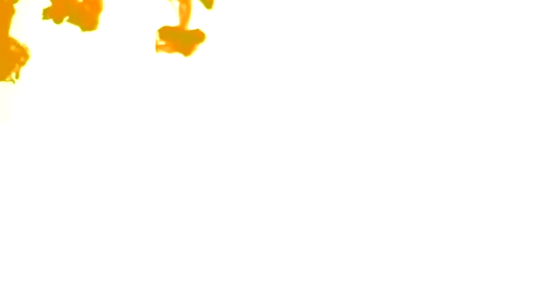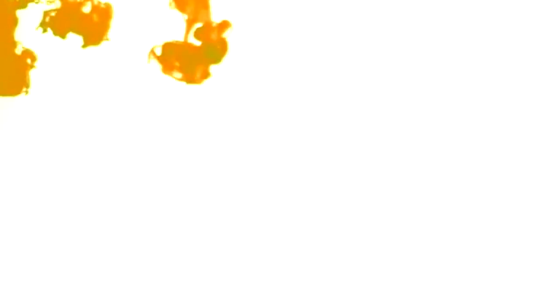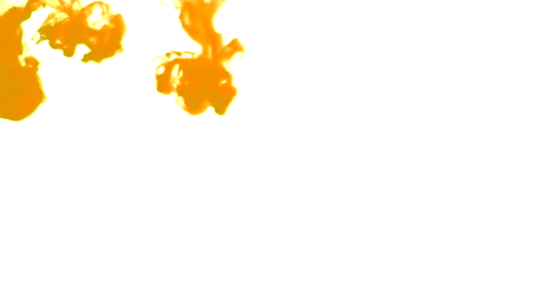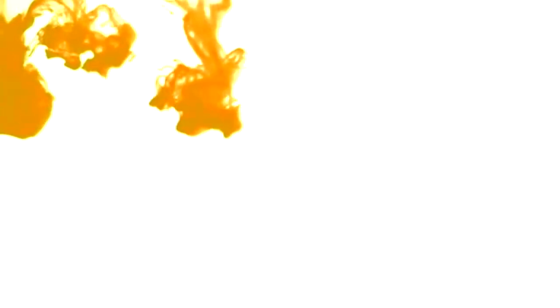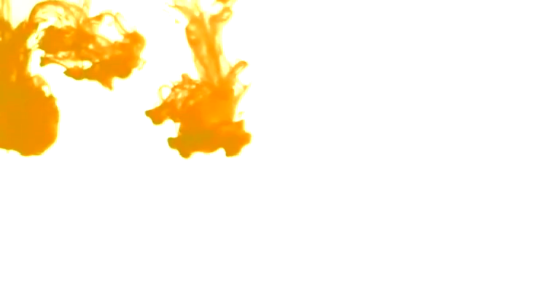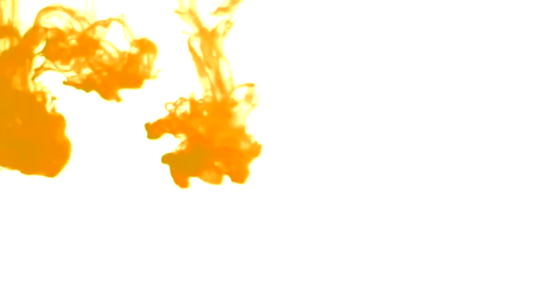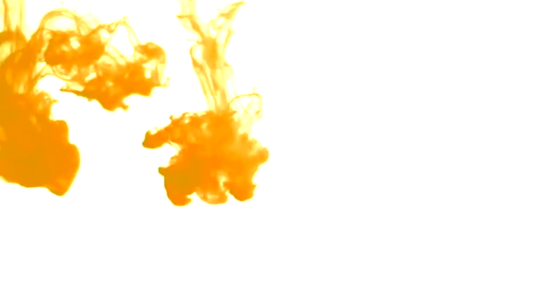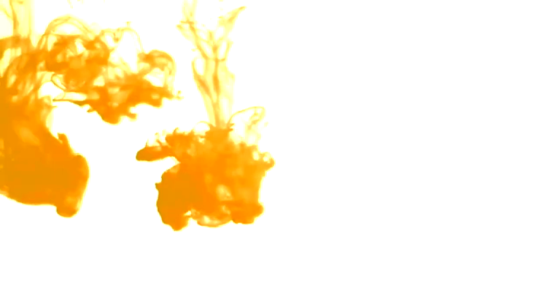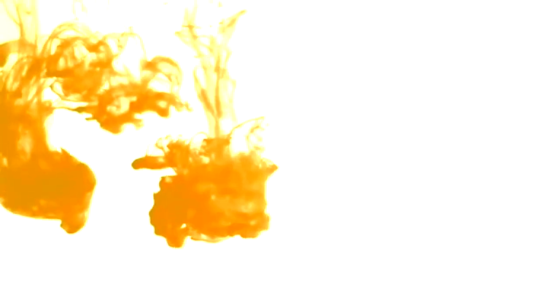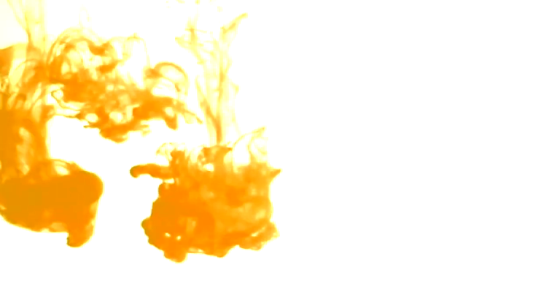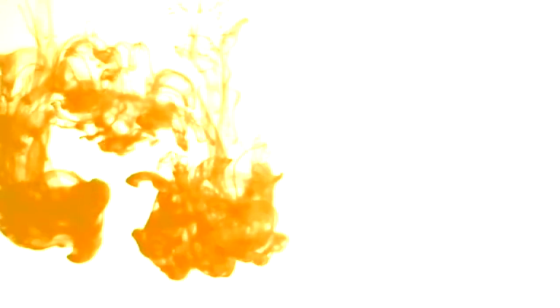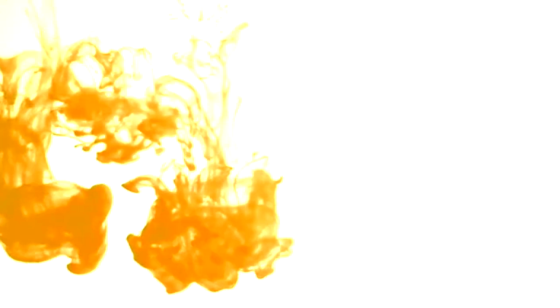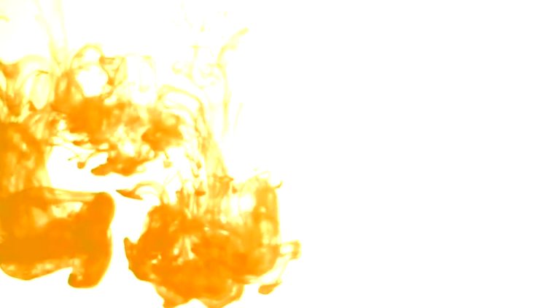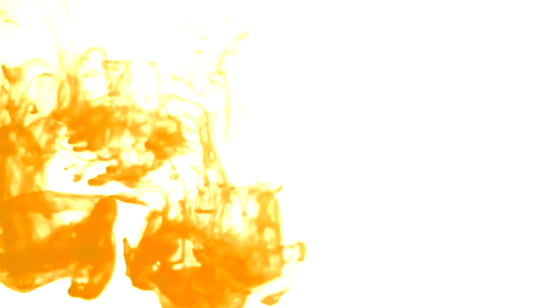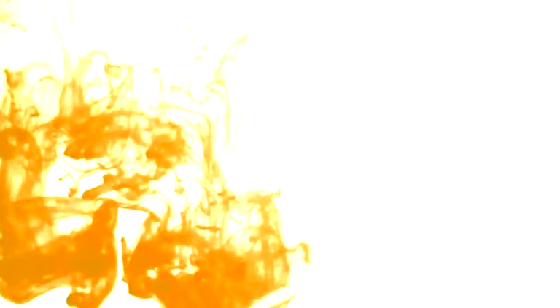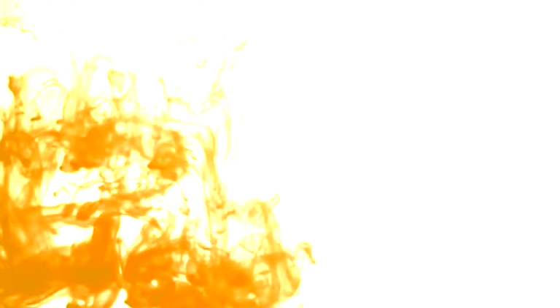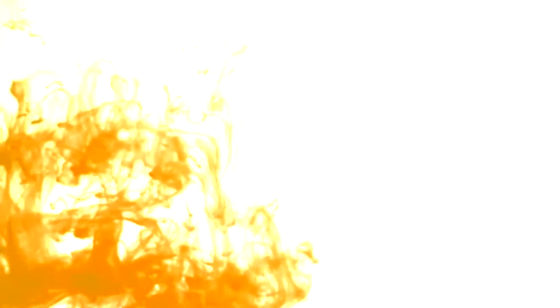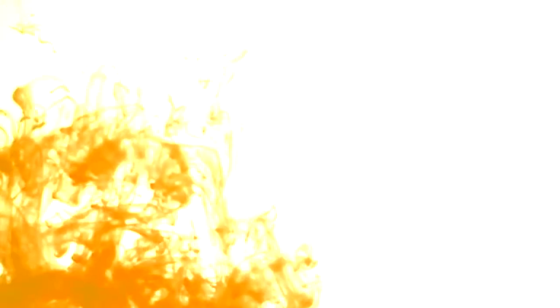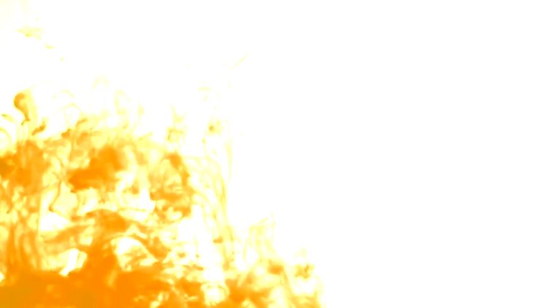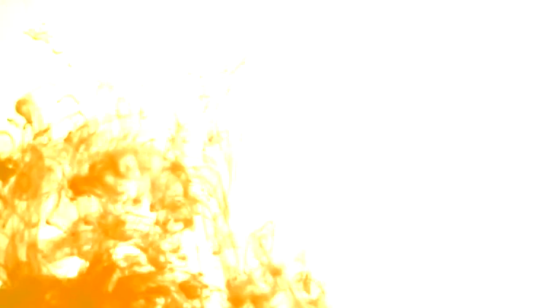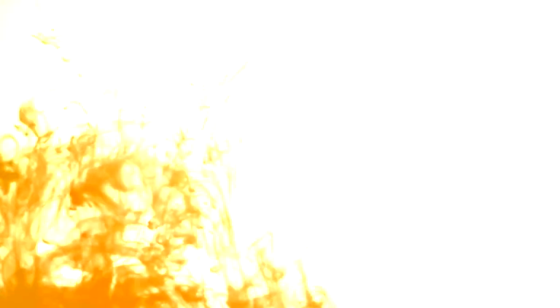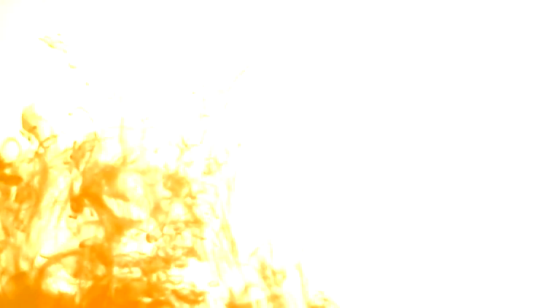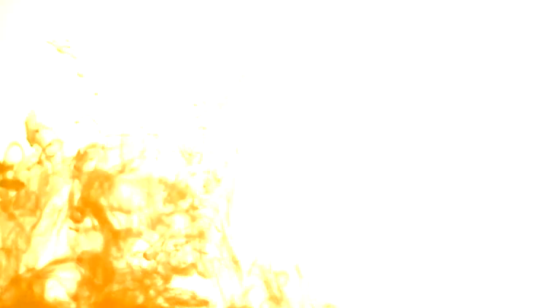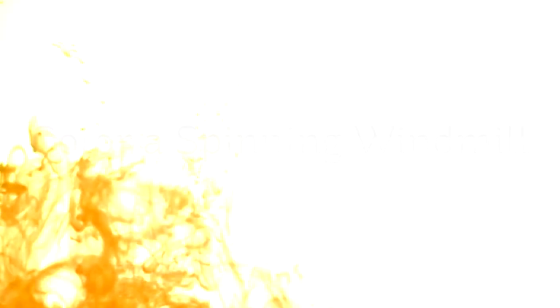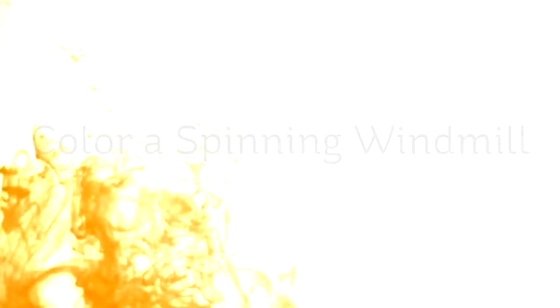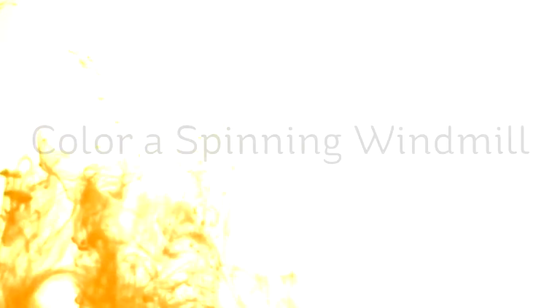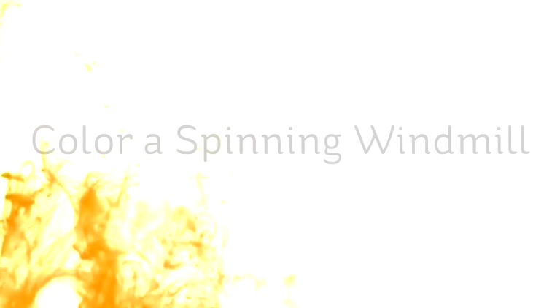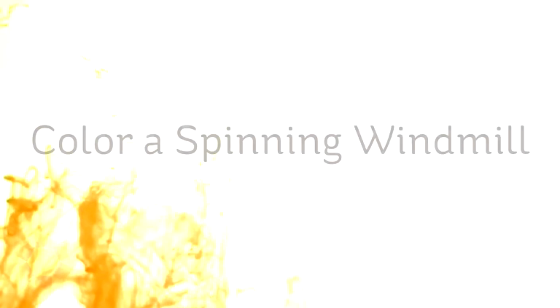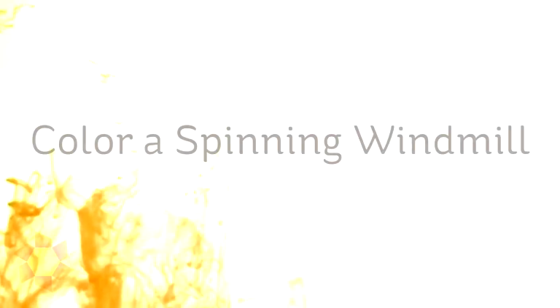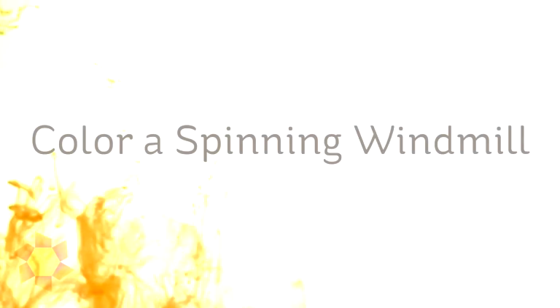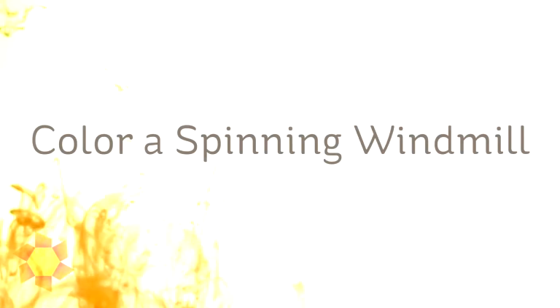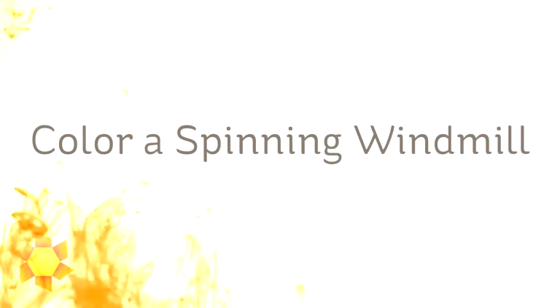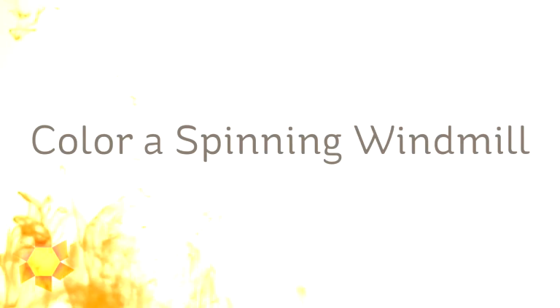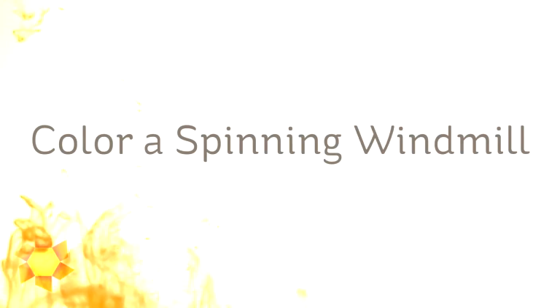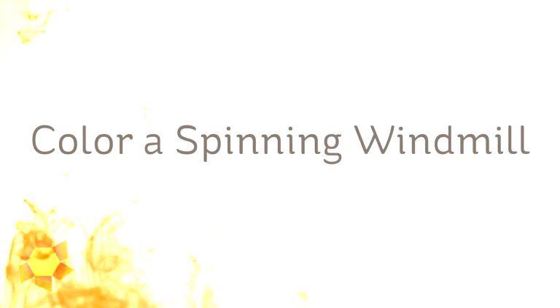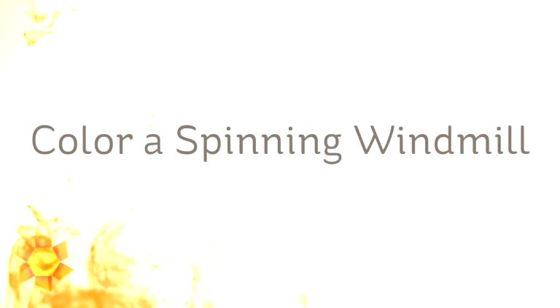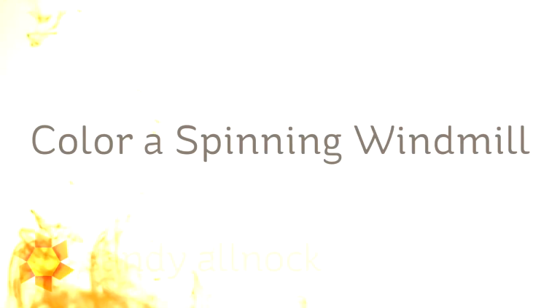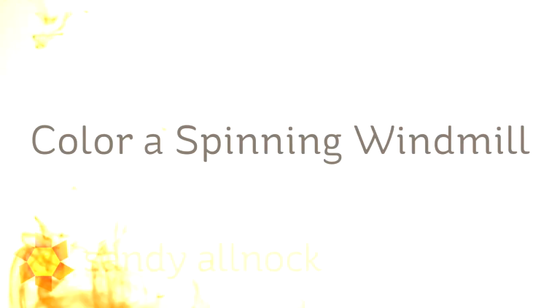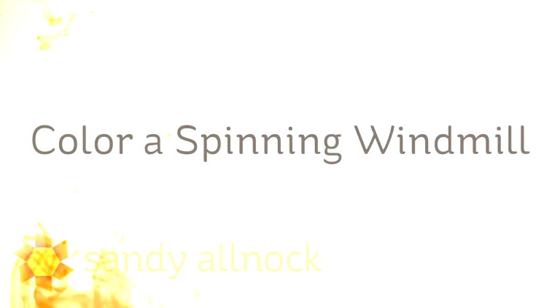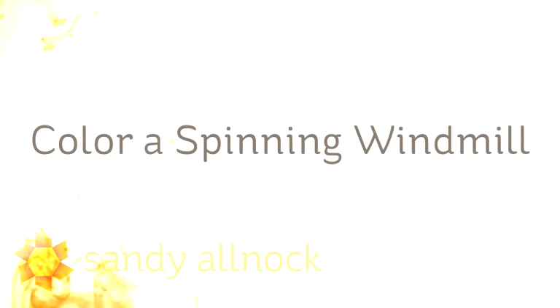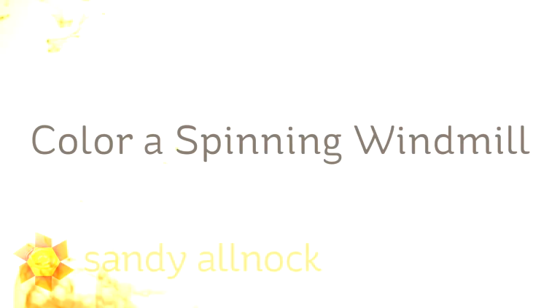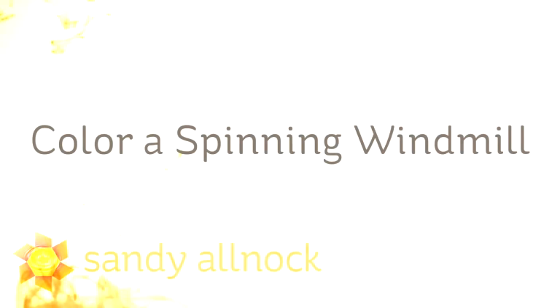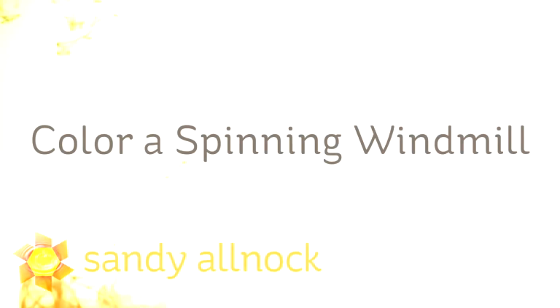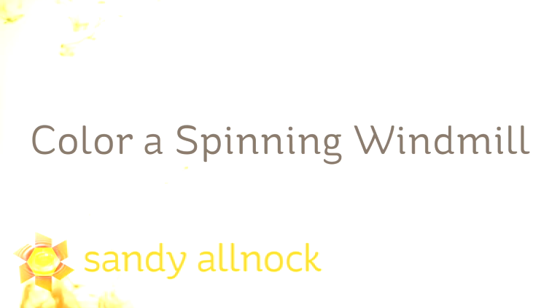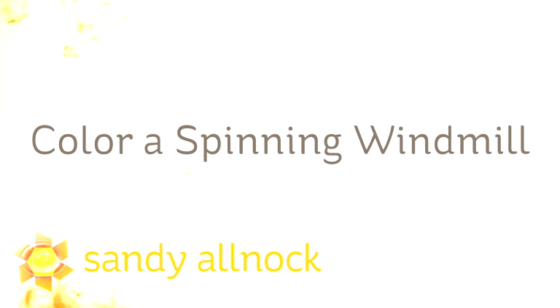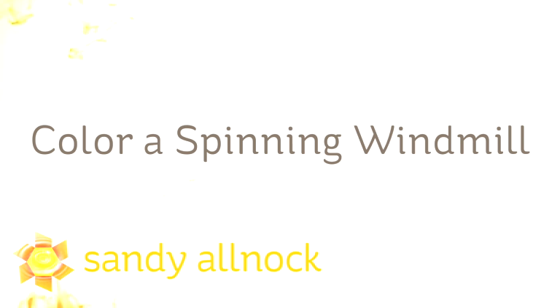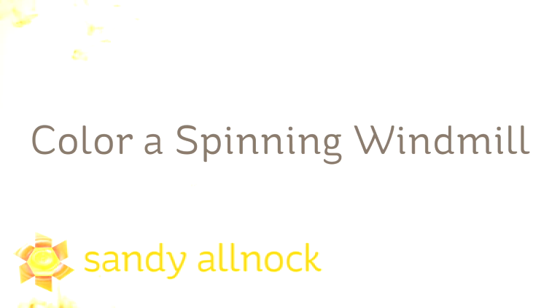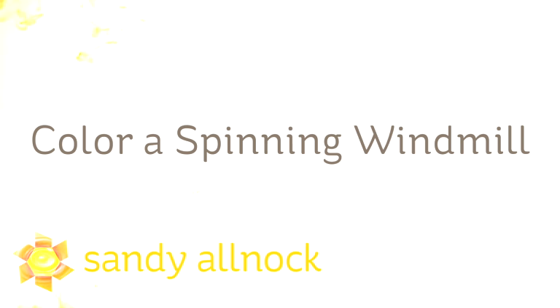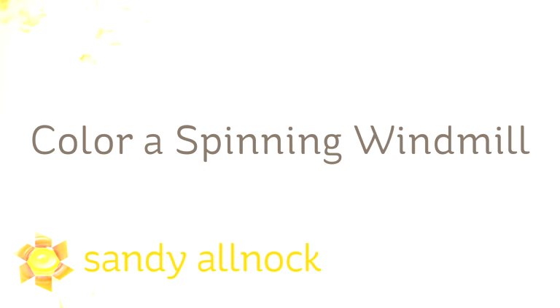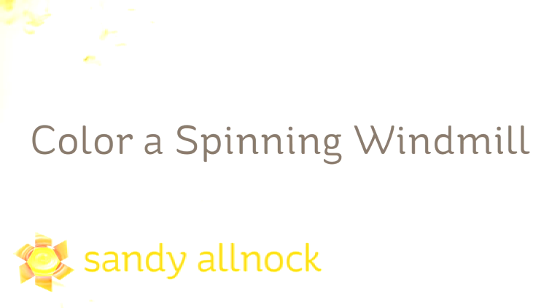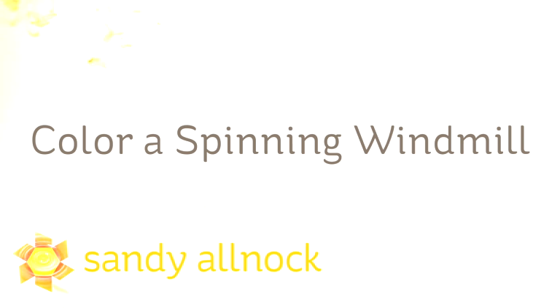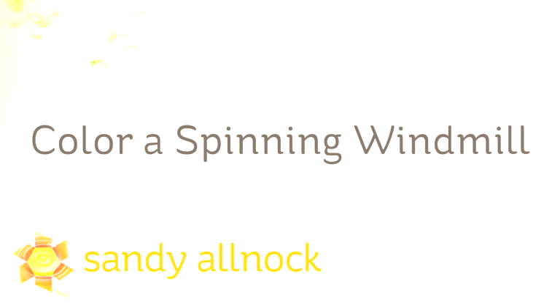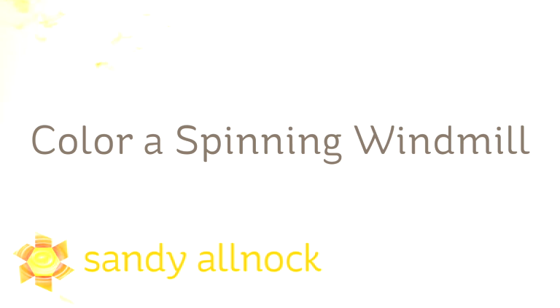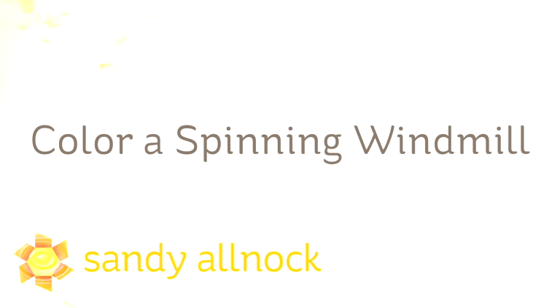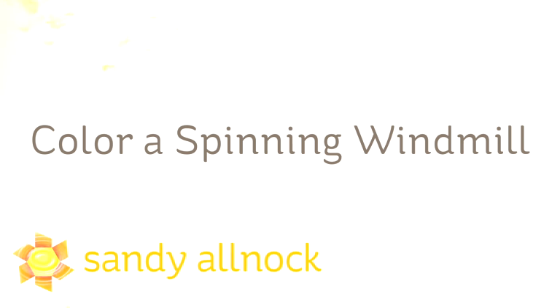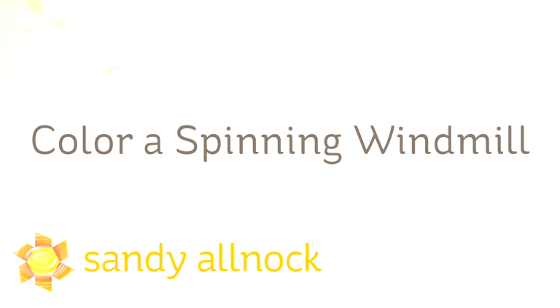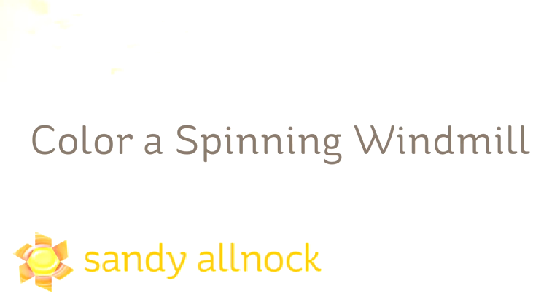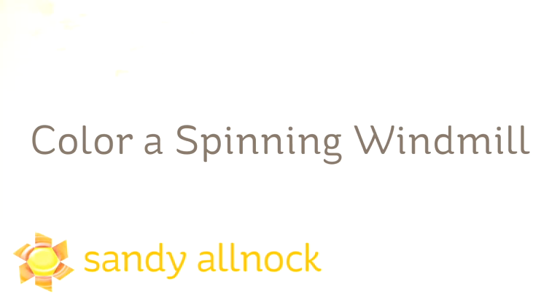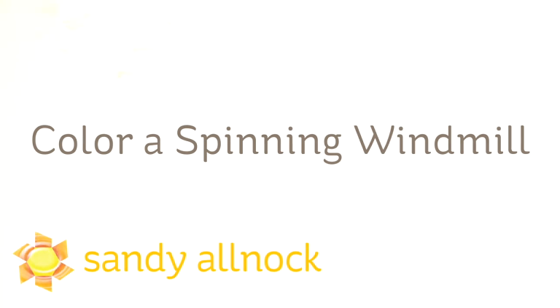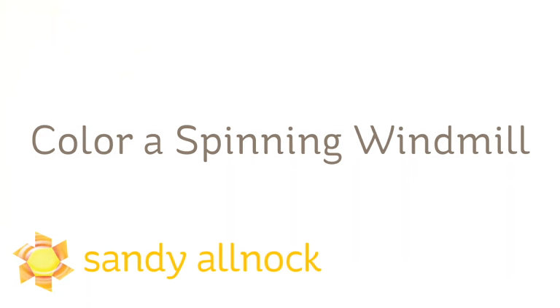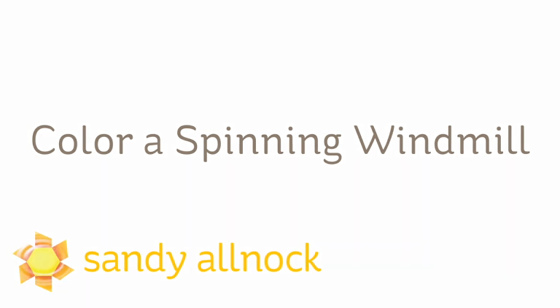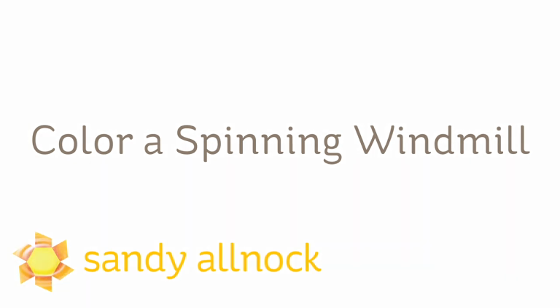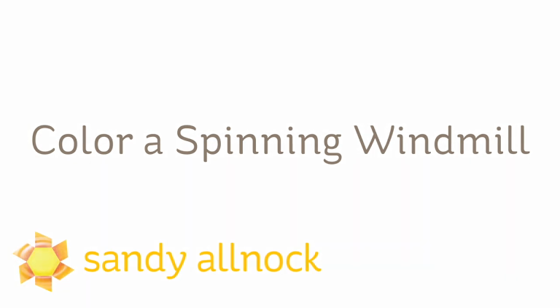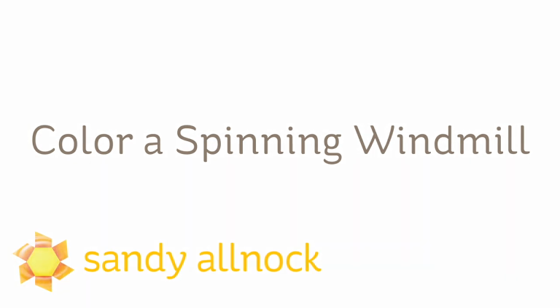Hi there, I'm Sandy Alnock, artist and paper crafter here on YouTube, and we are going to color a spinning windmill today.